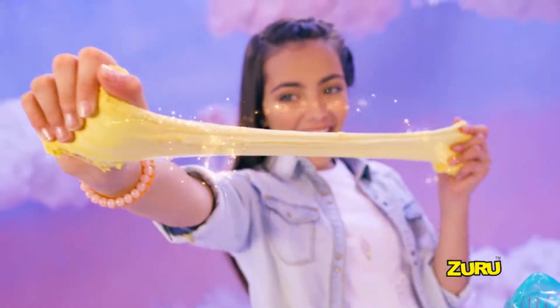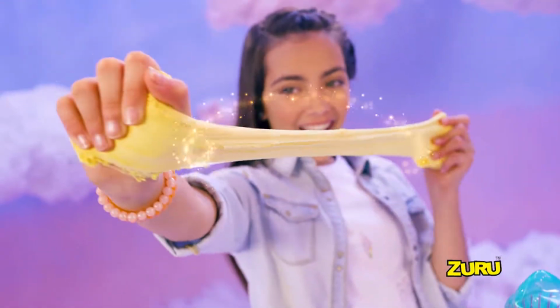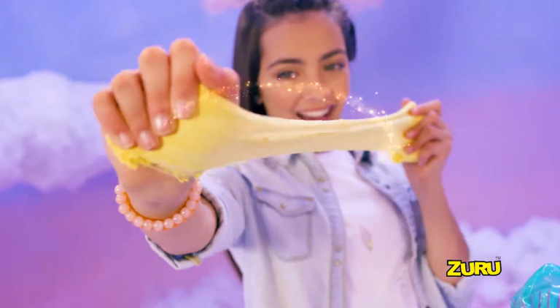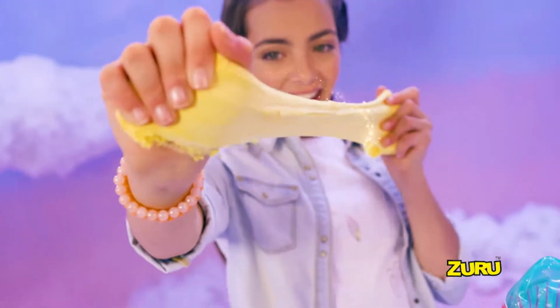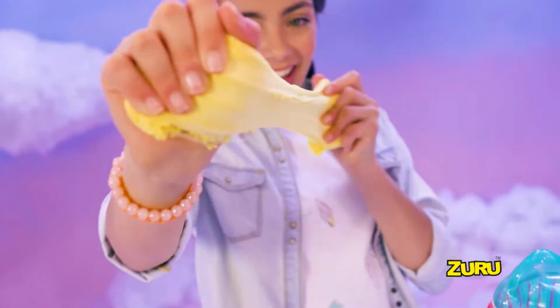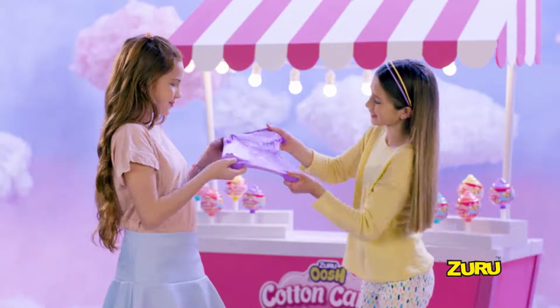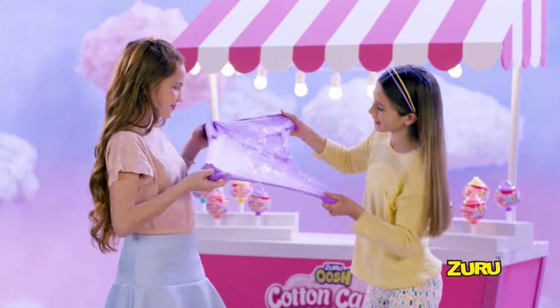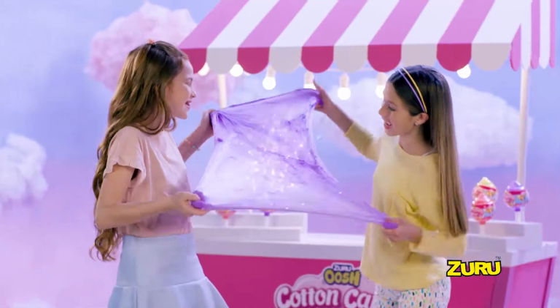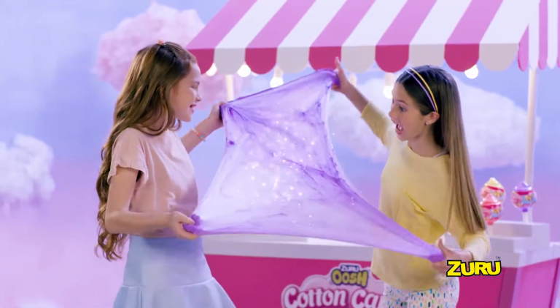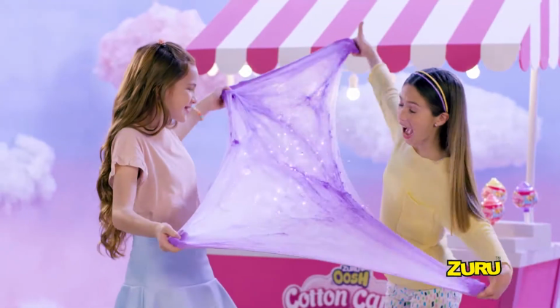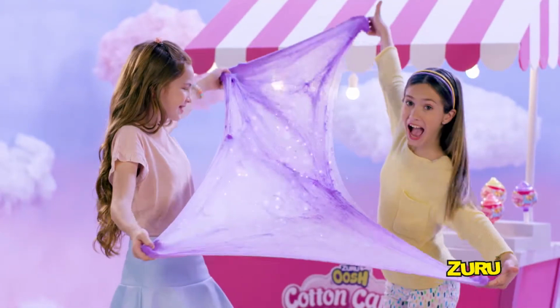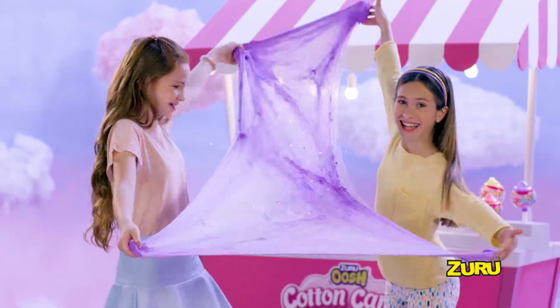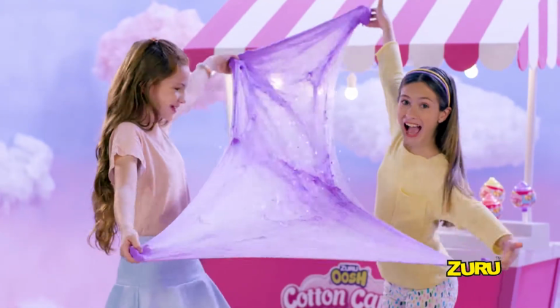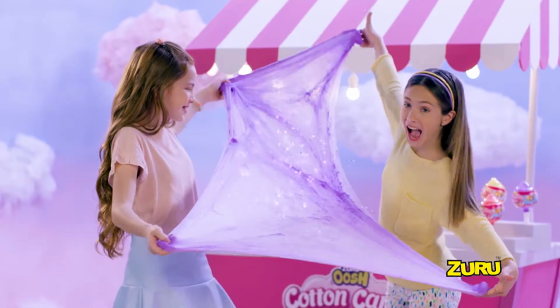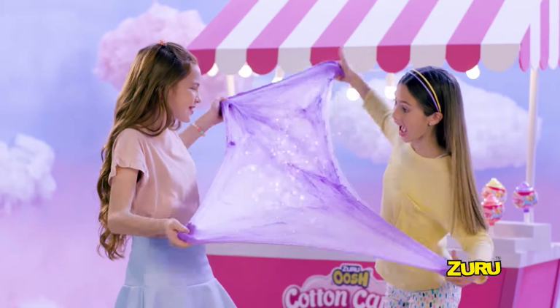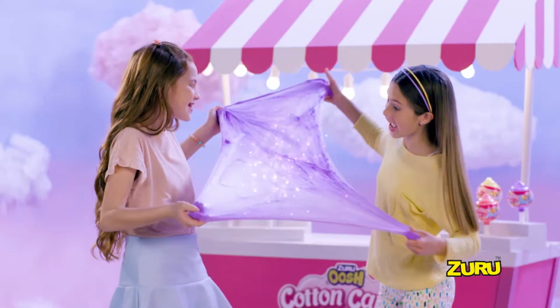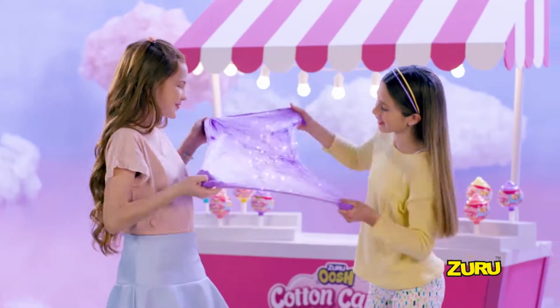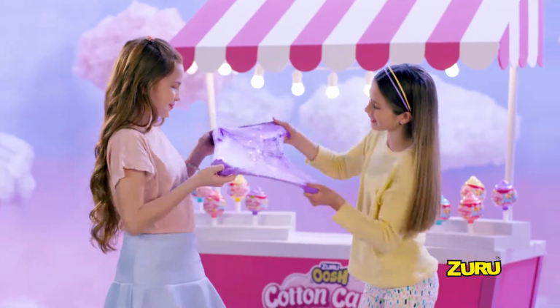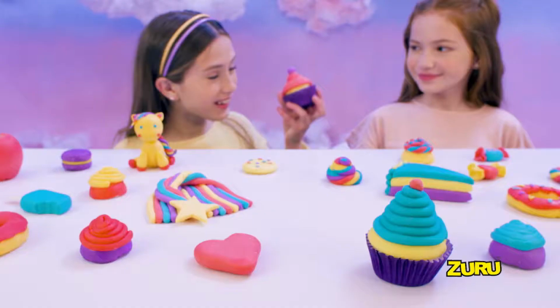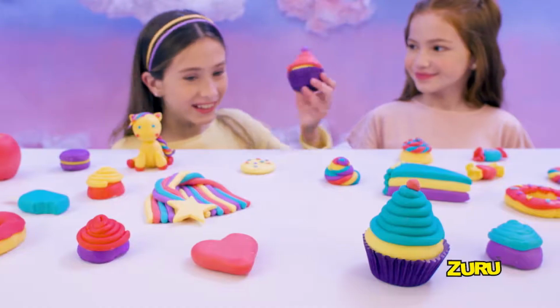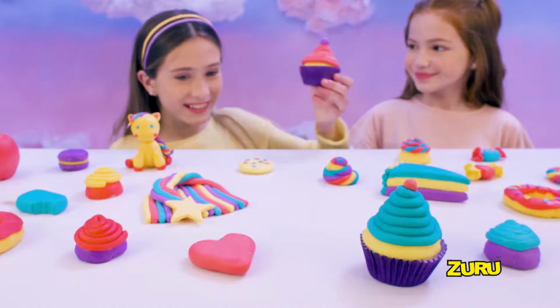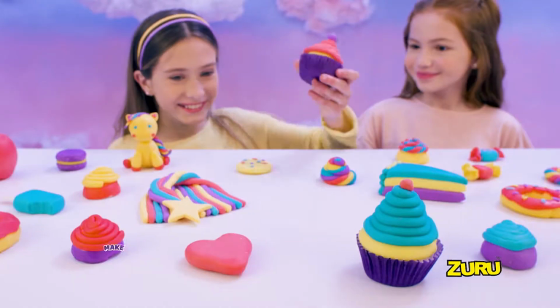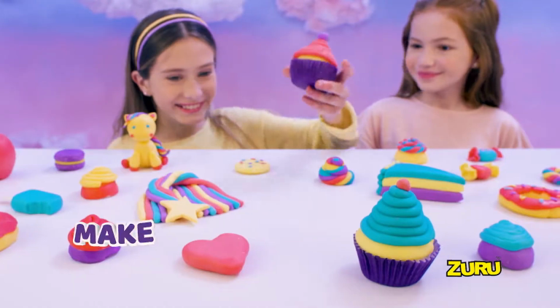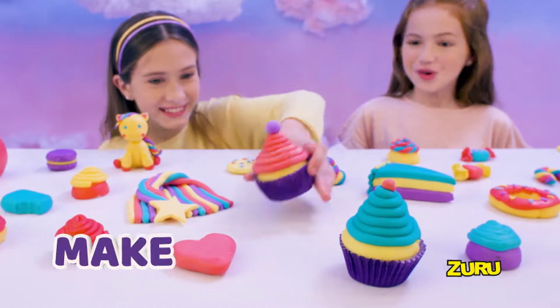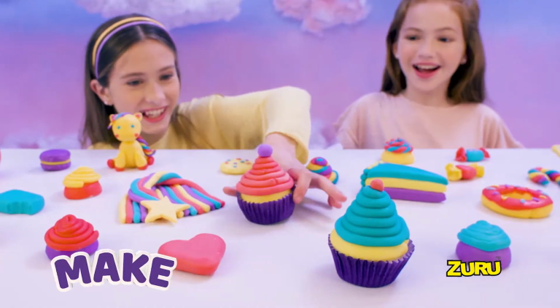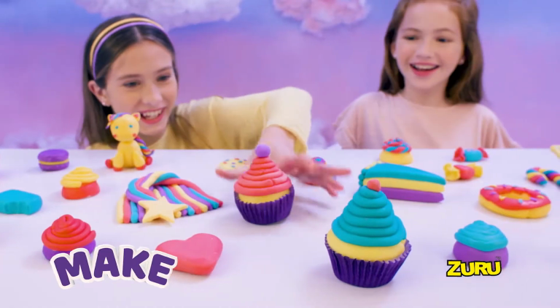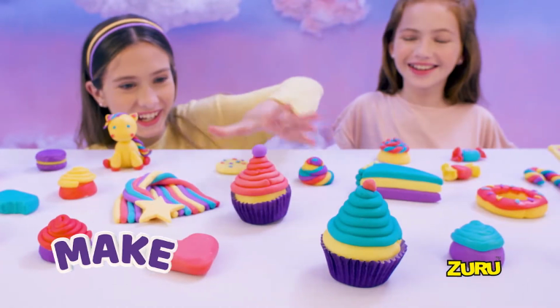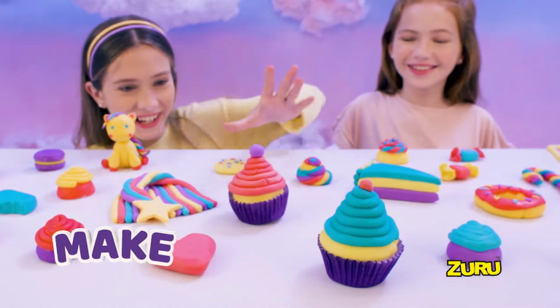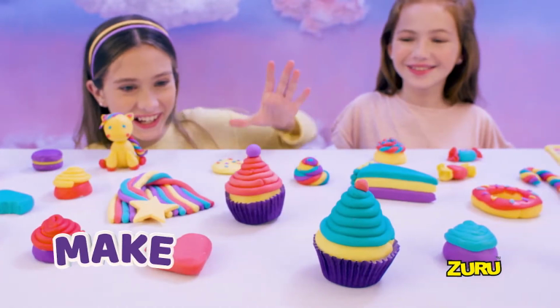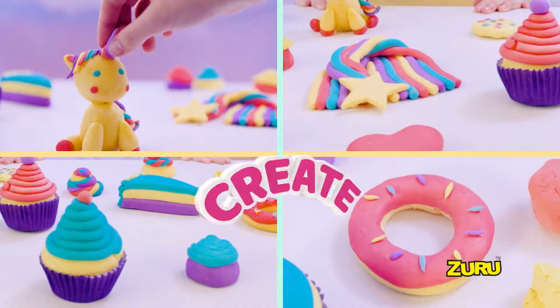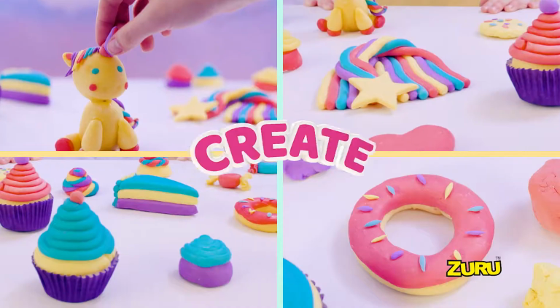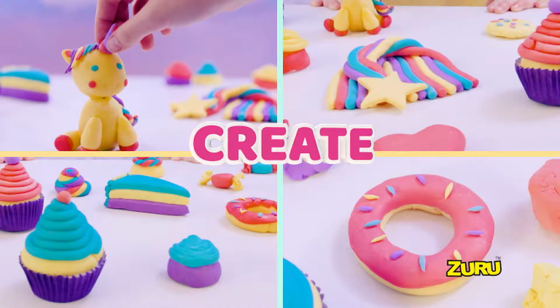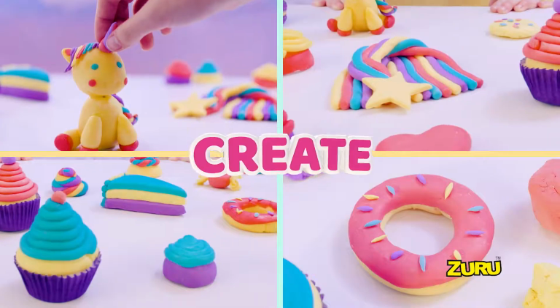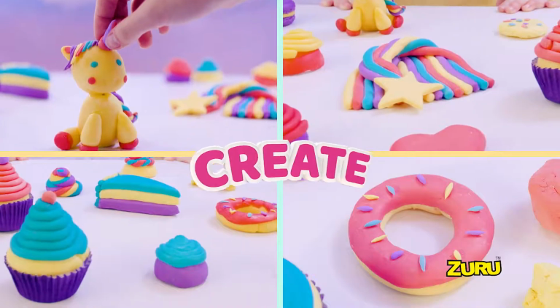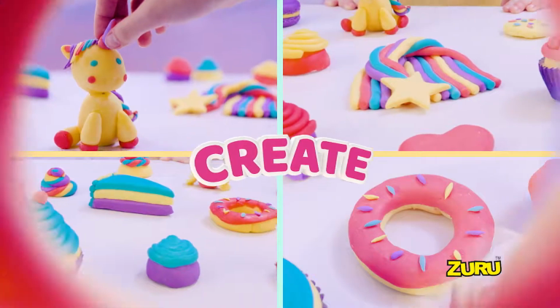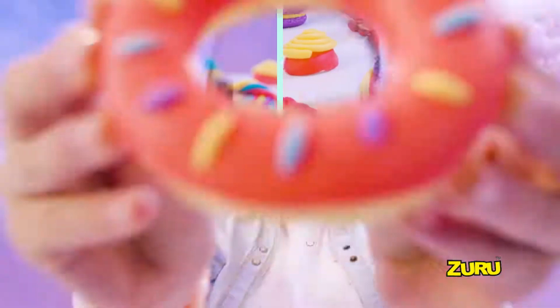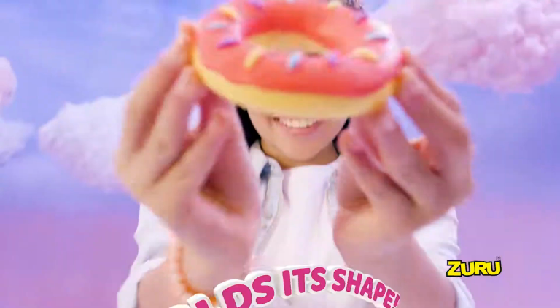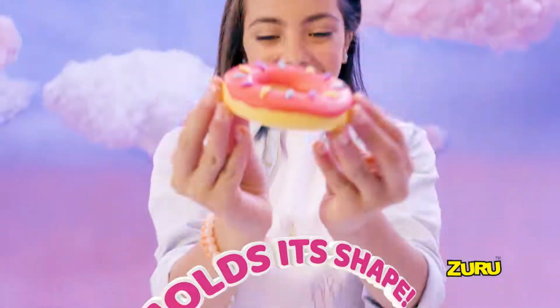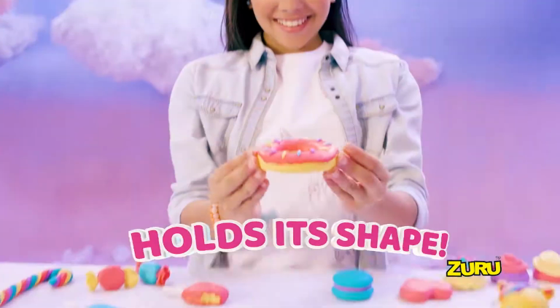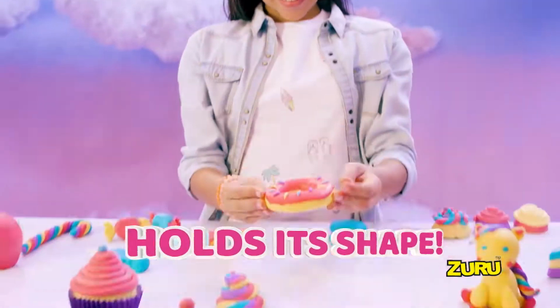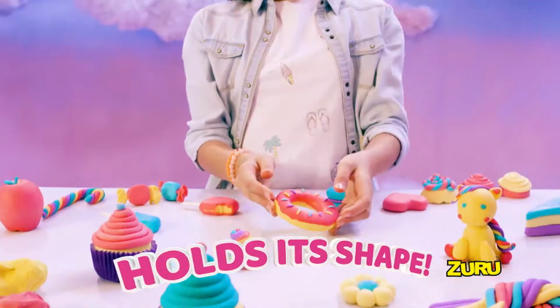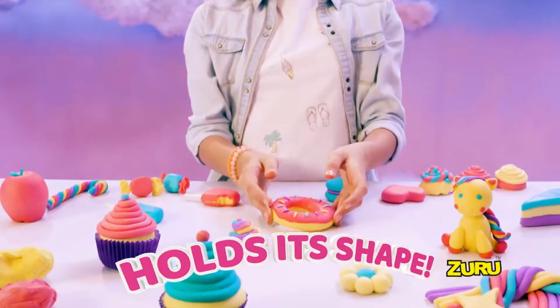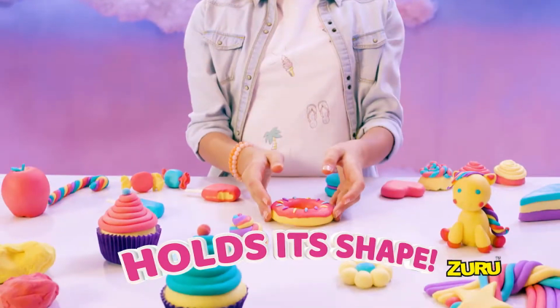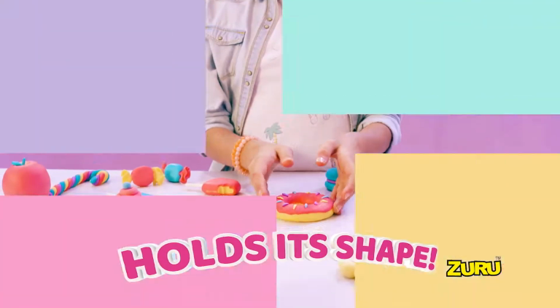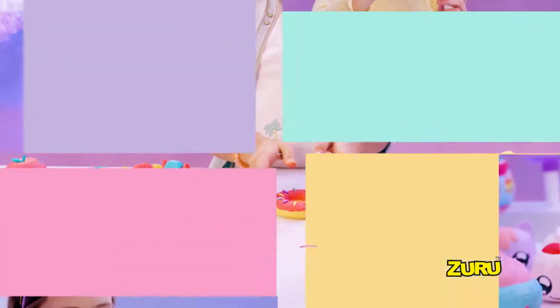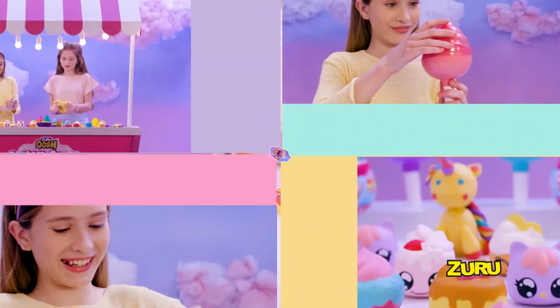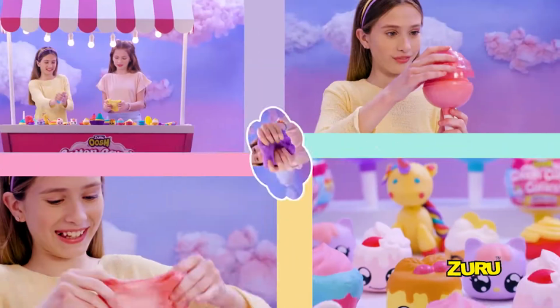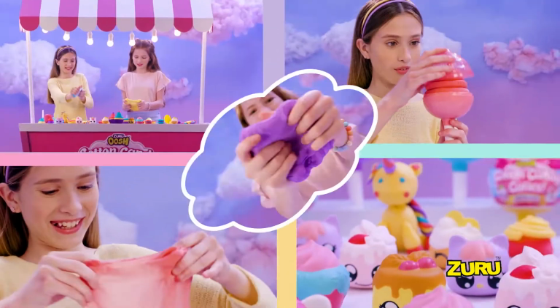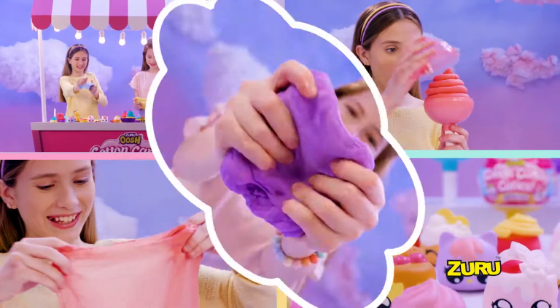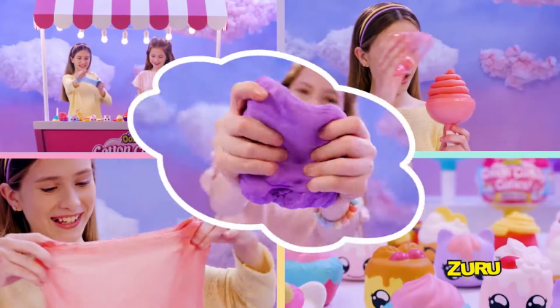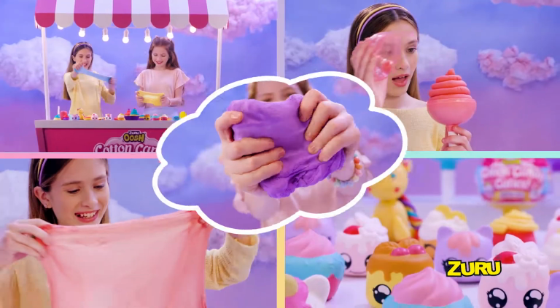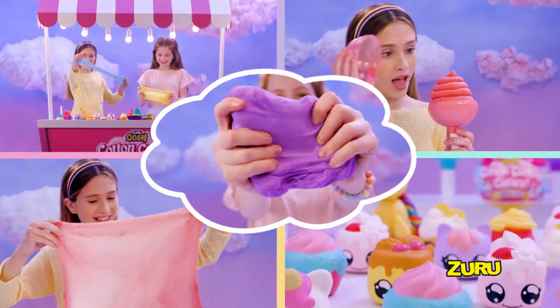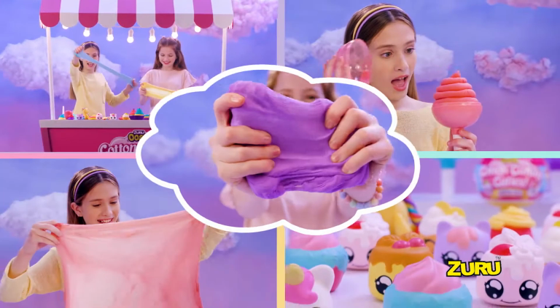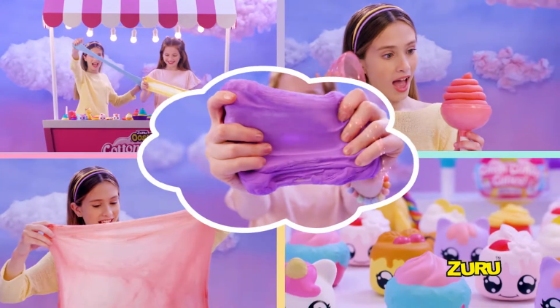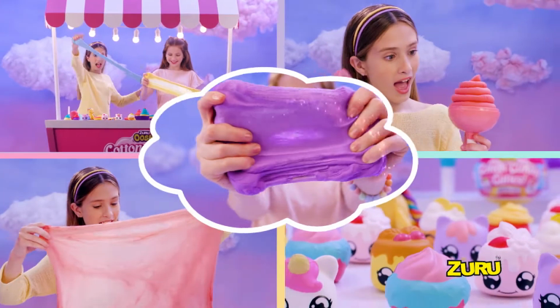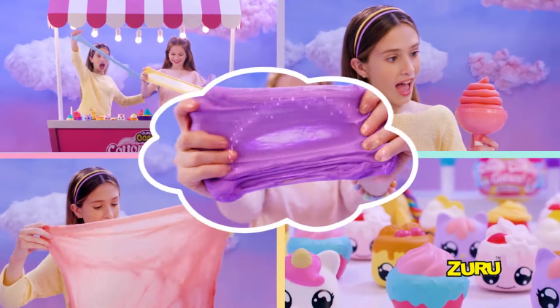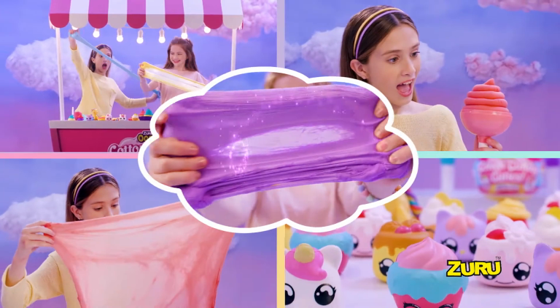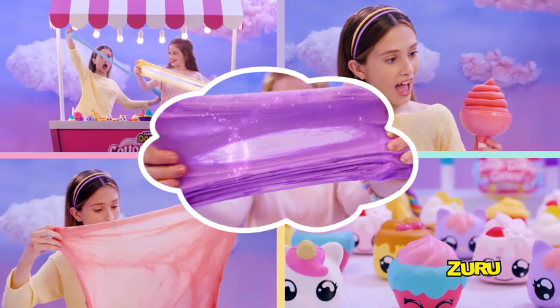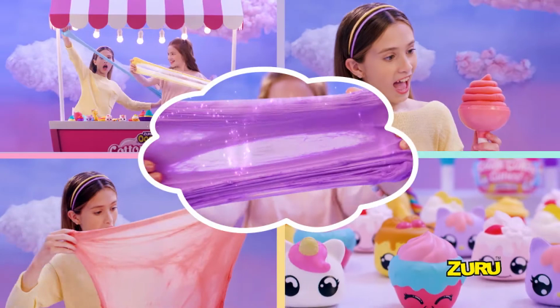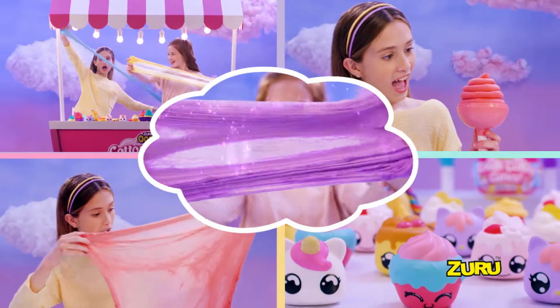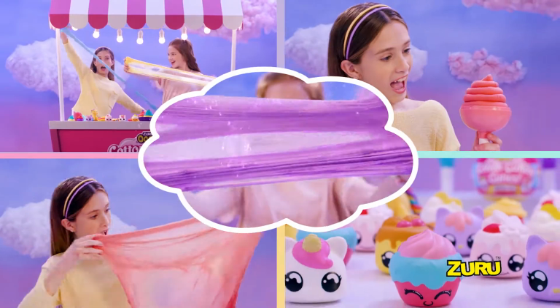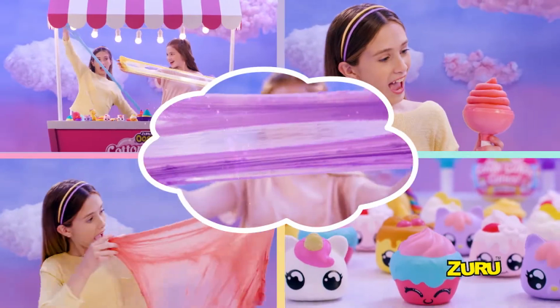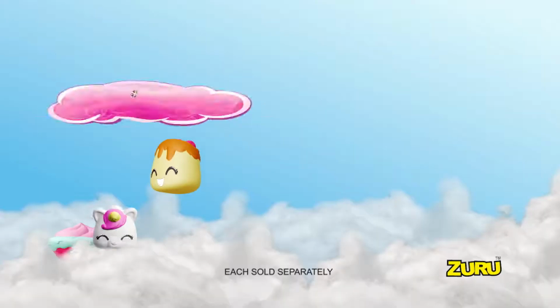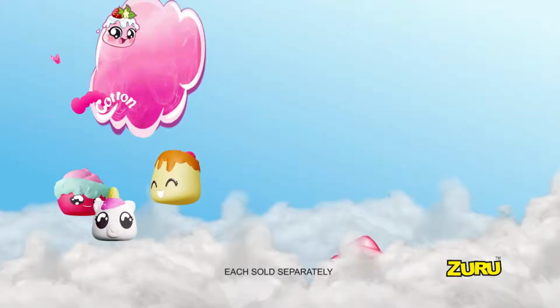Slime like you've never seen it before! Make, create — it holds its shape! It's cotton candy cuties, yeah!